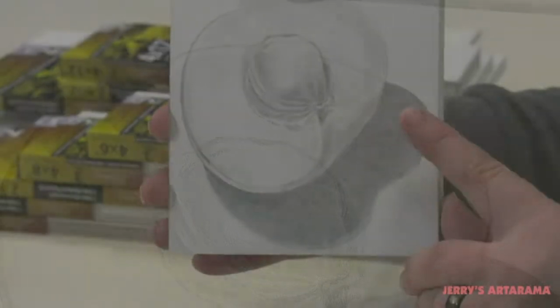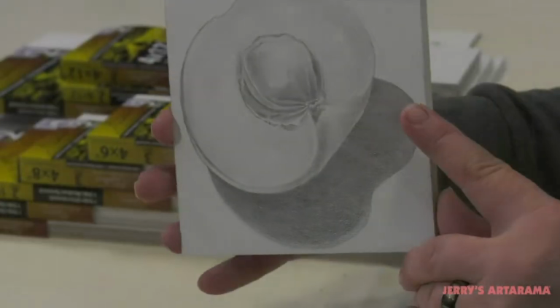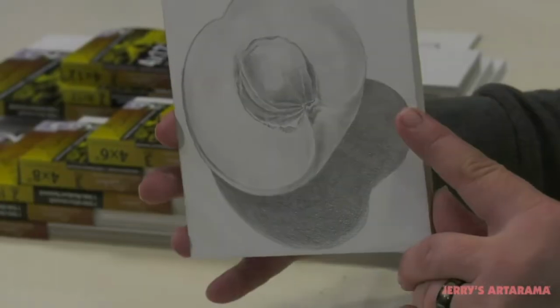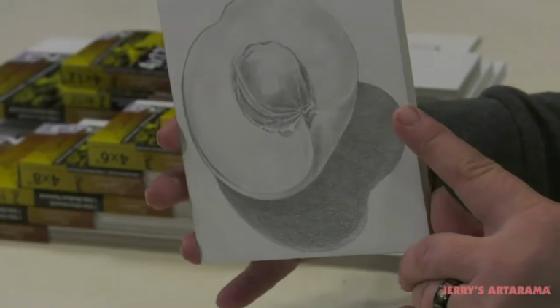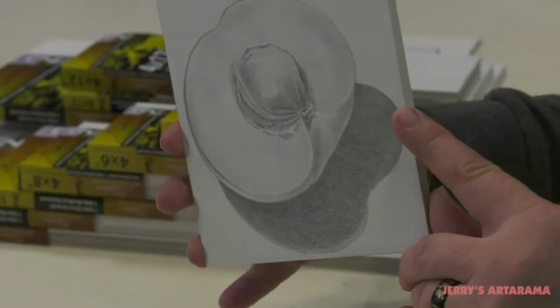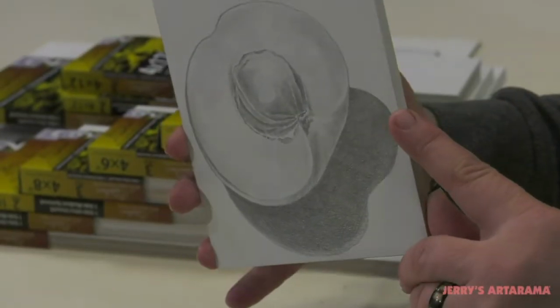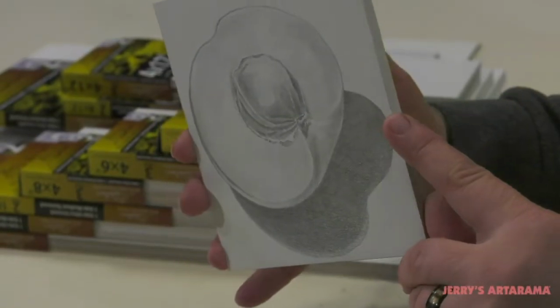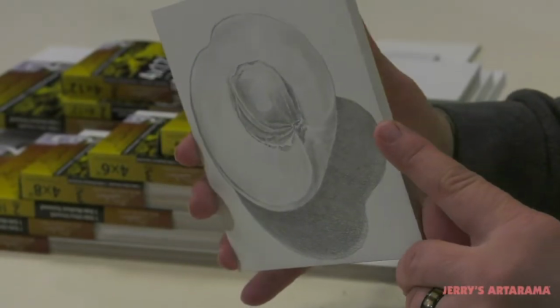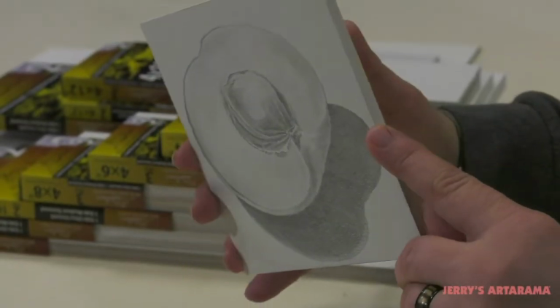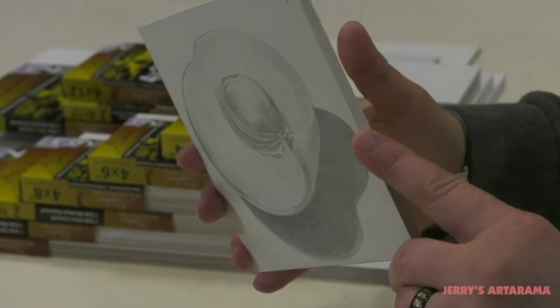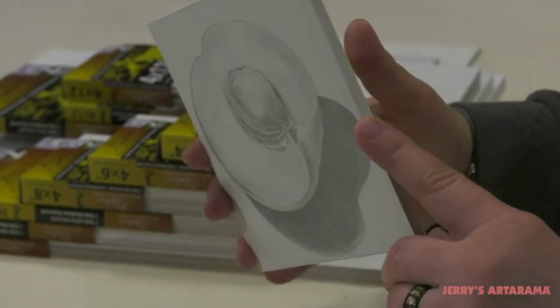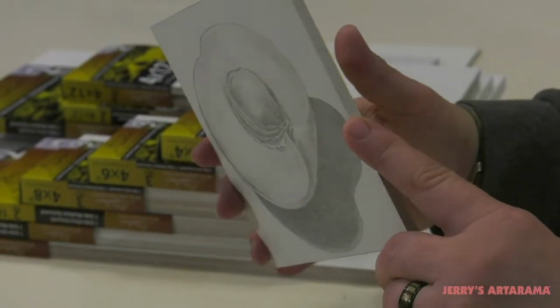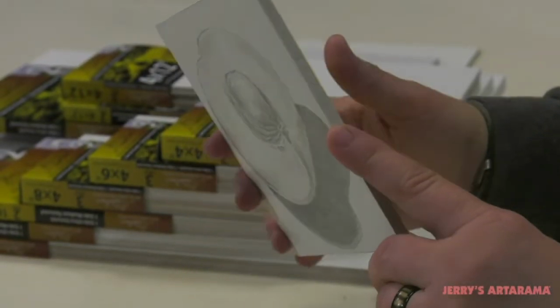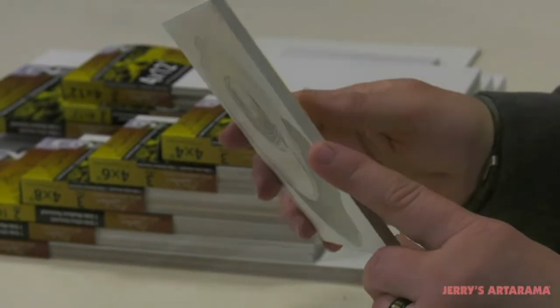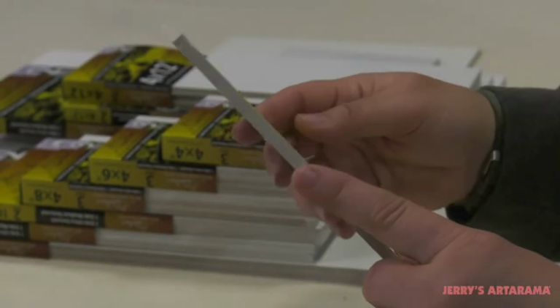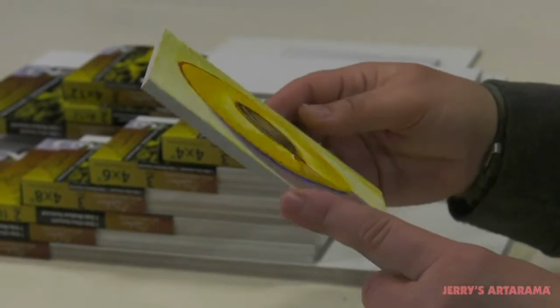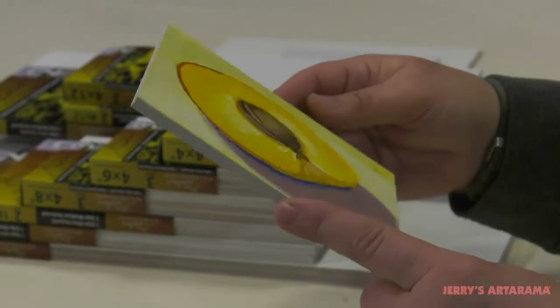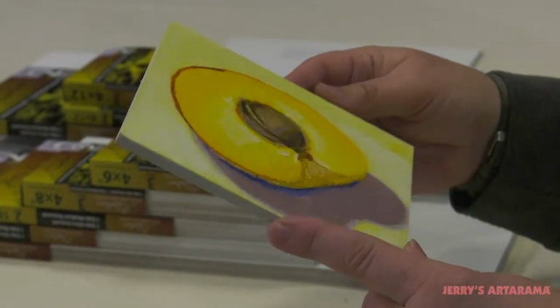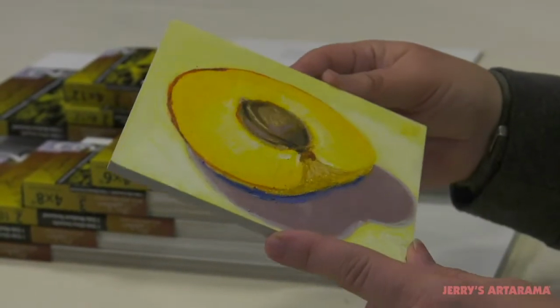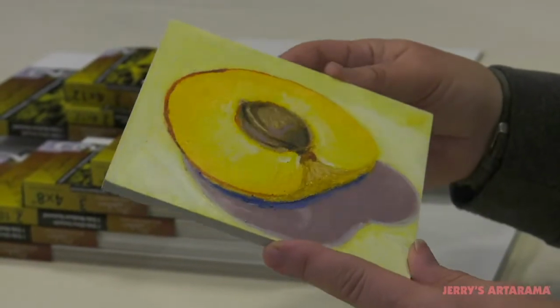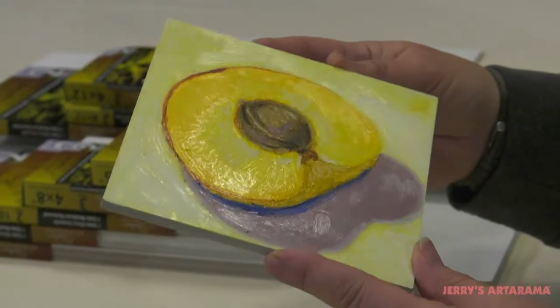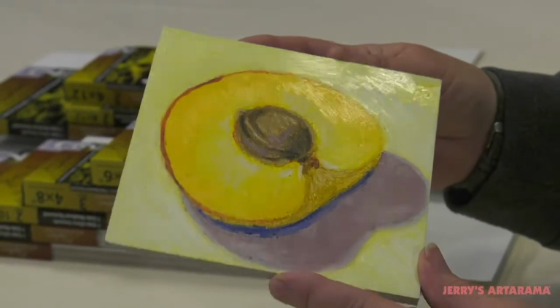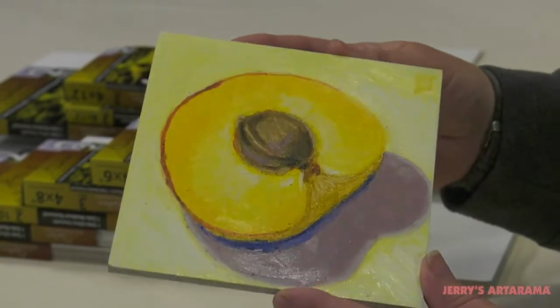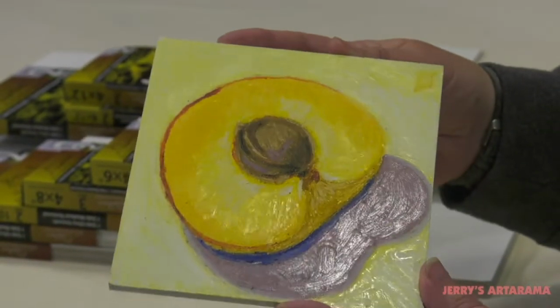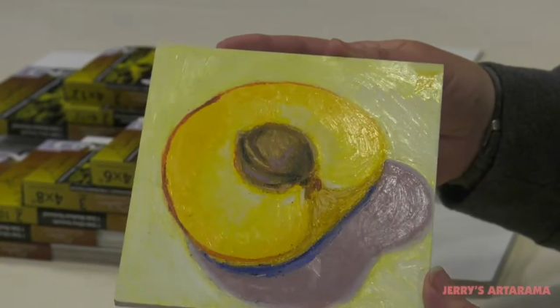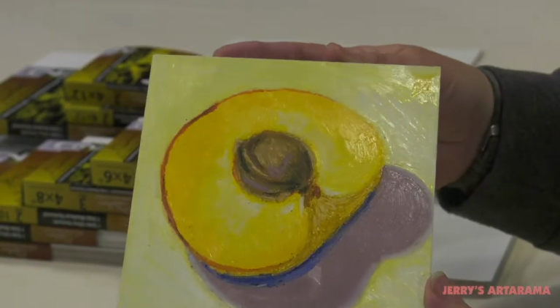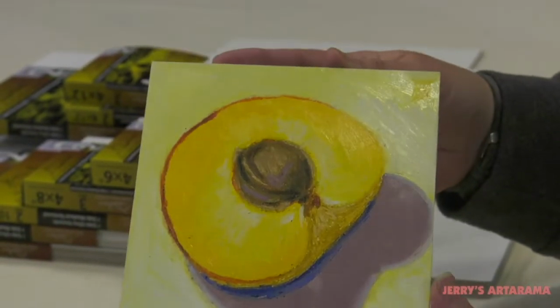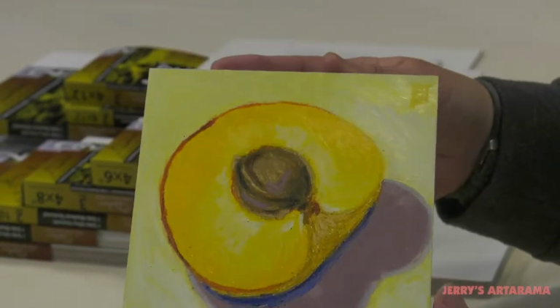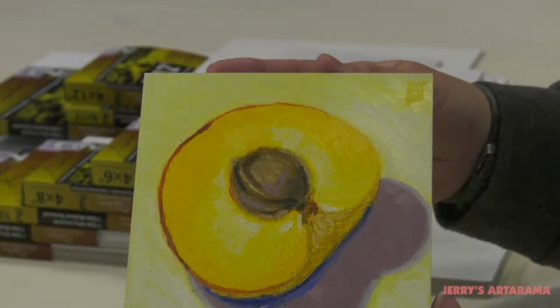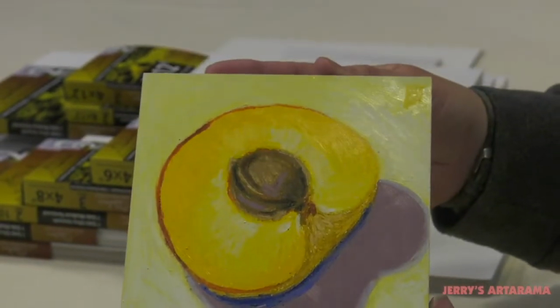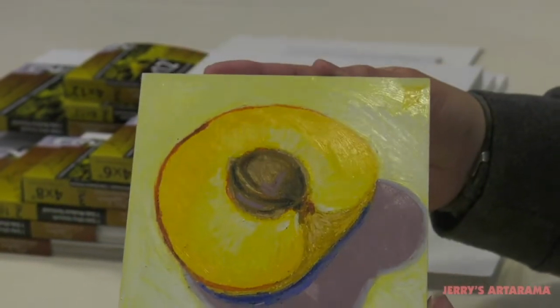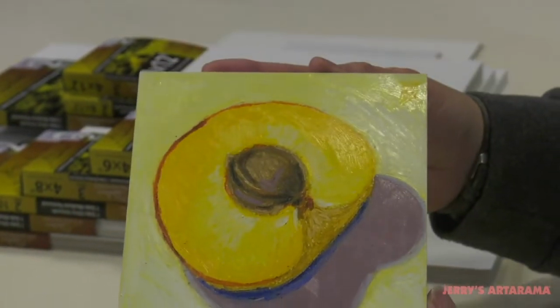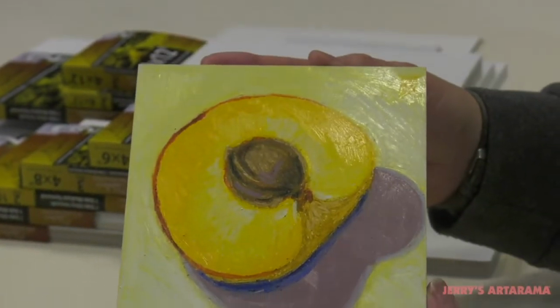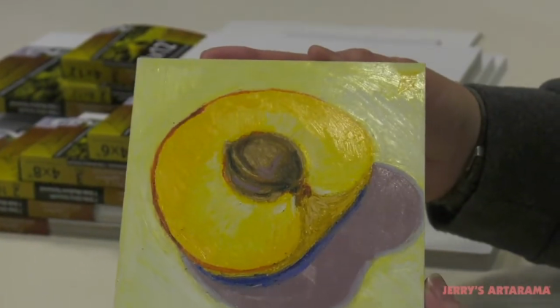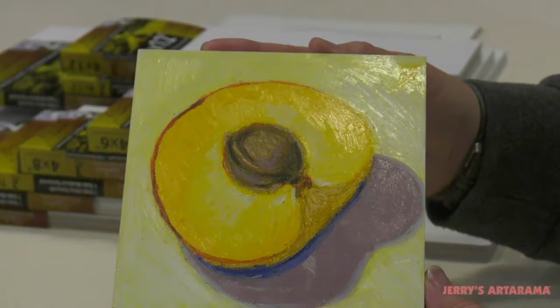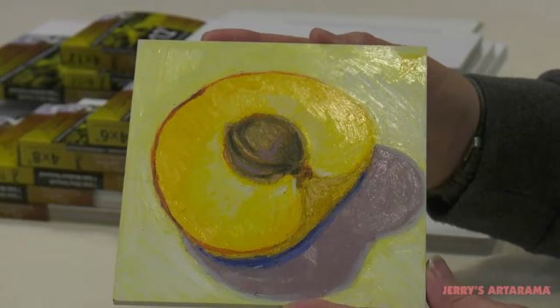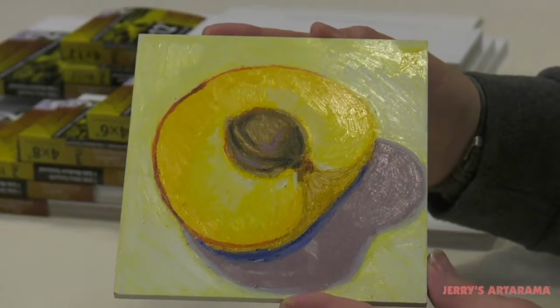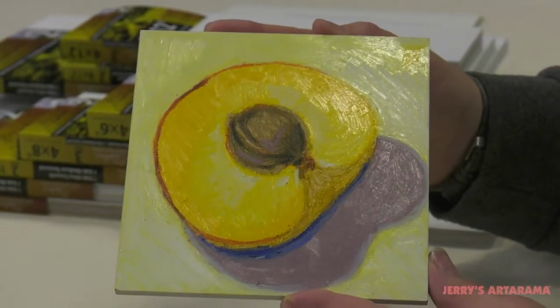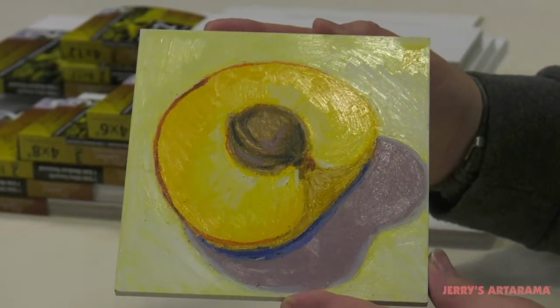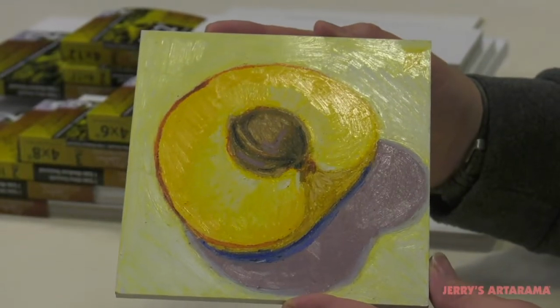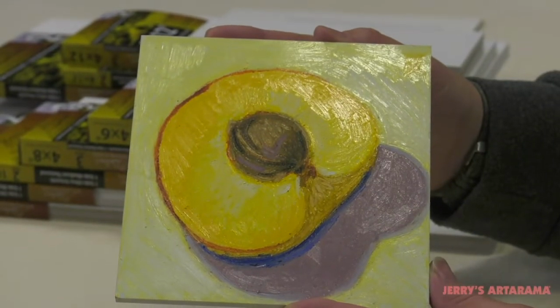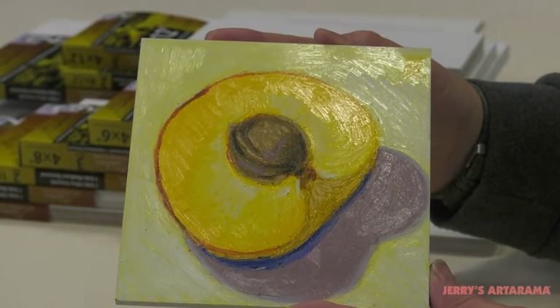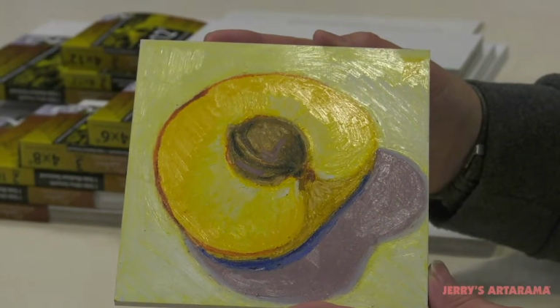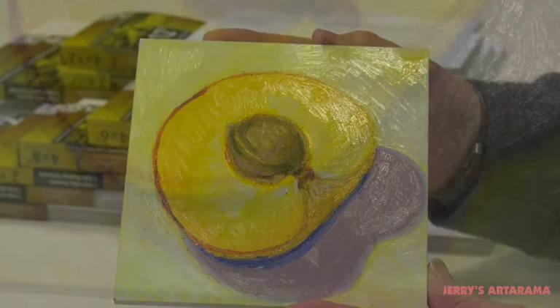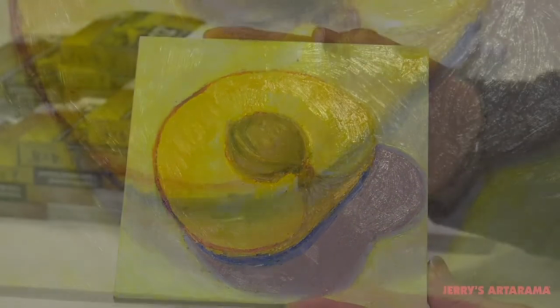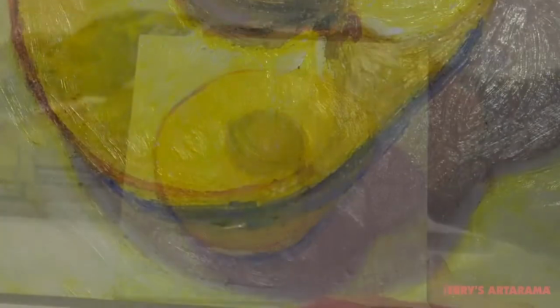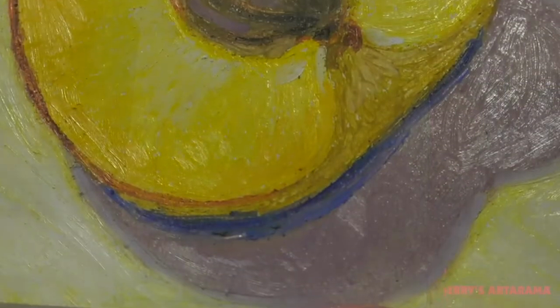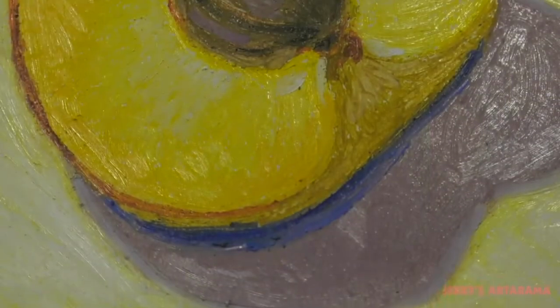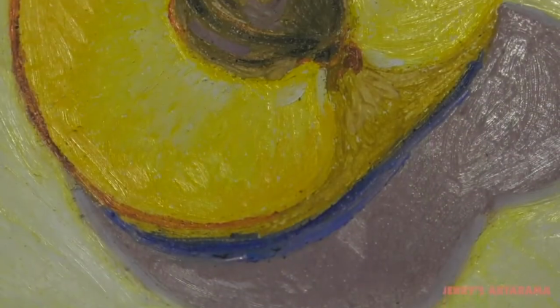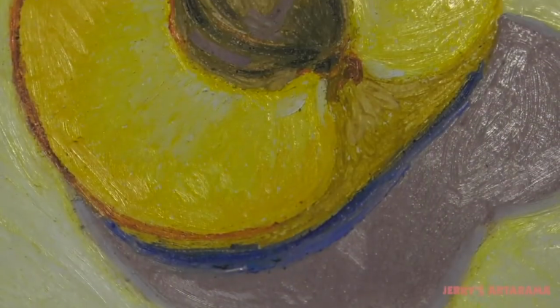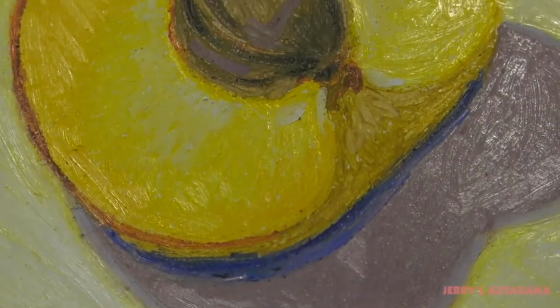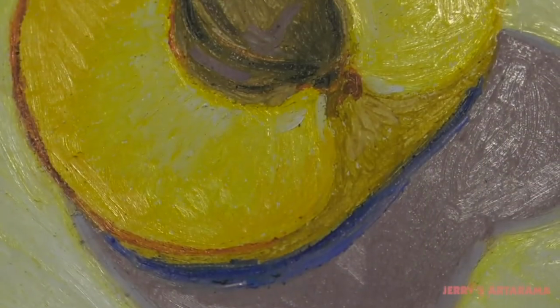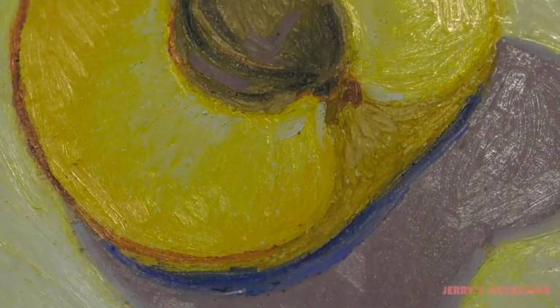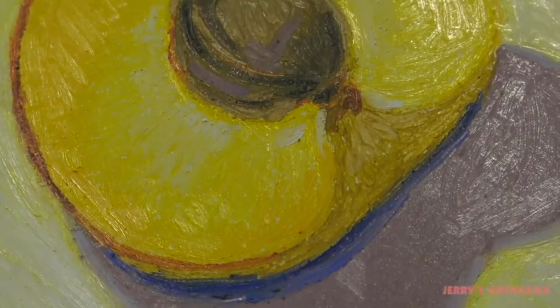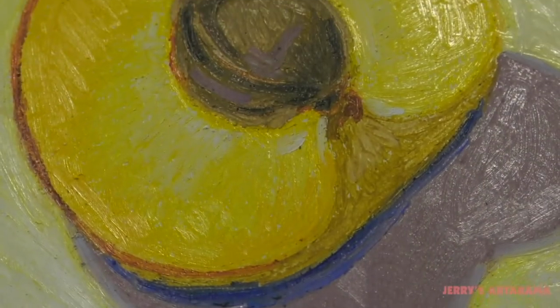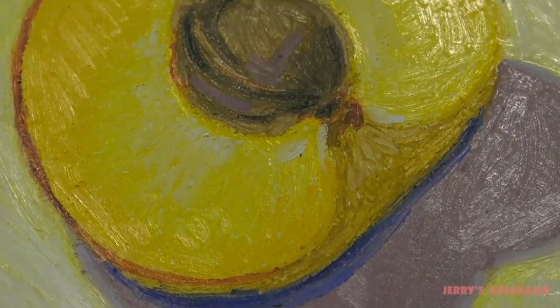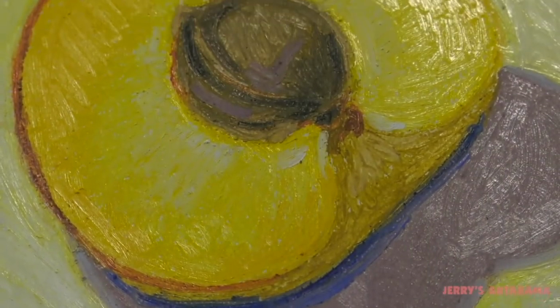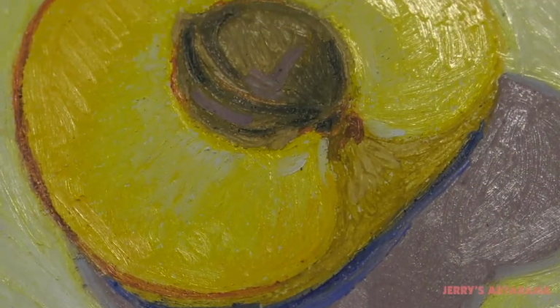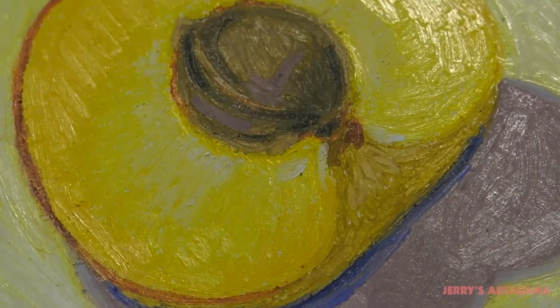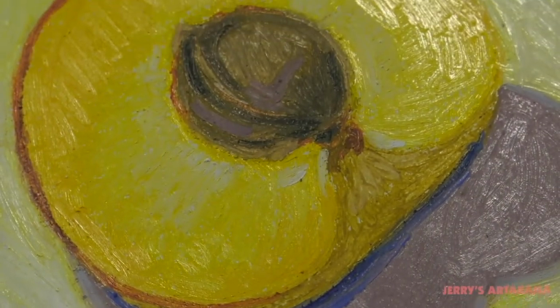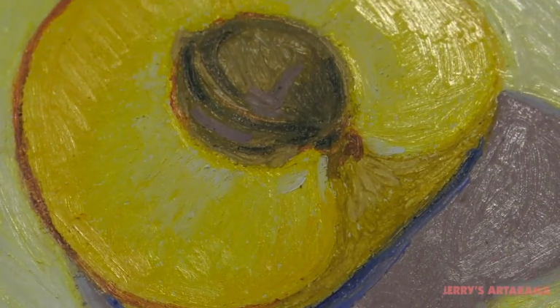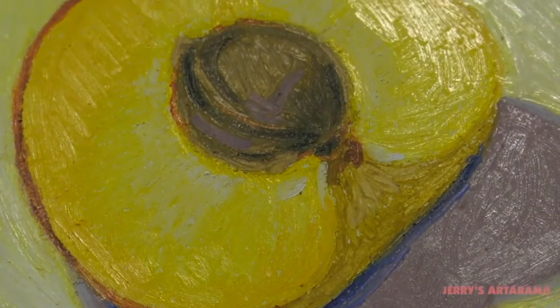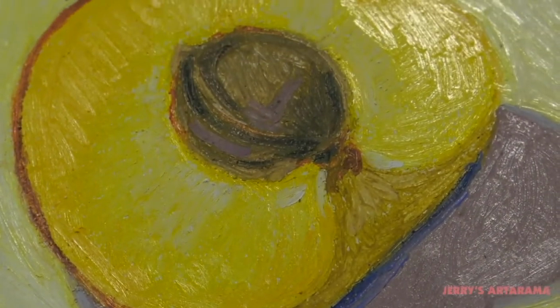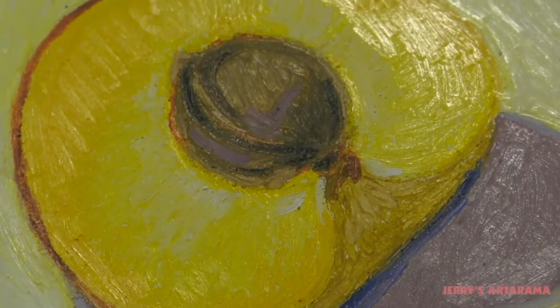The other side features a medium tooth, perfect for most easel painting mediums and stick mediums like crayons, charcoal, and pastel that require a tooth to build layers on.